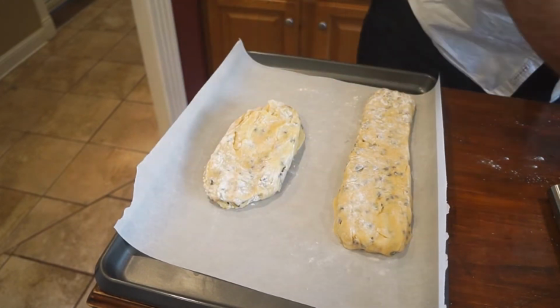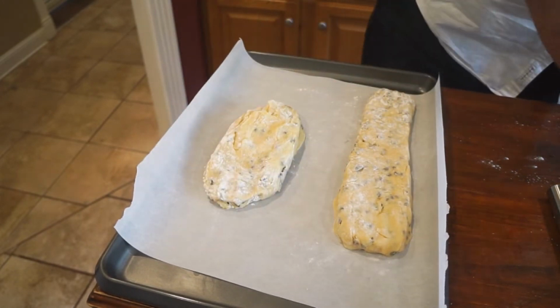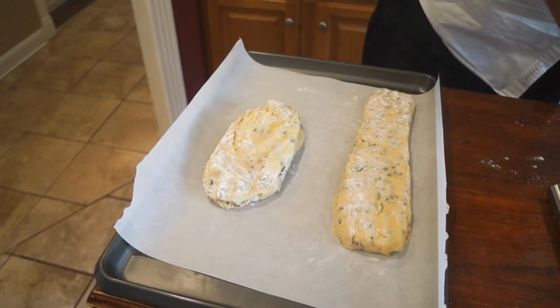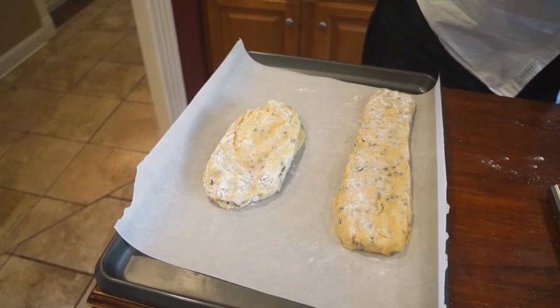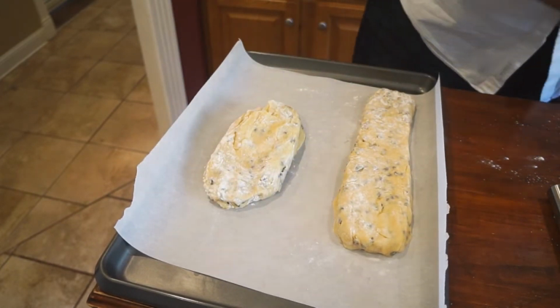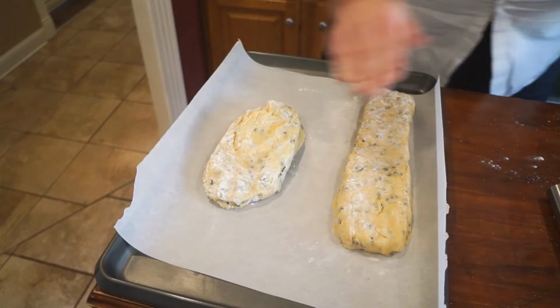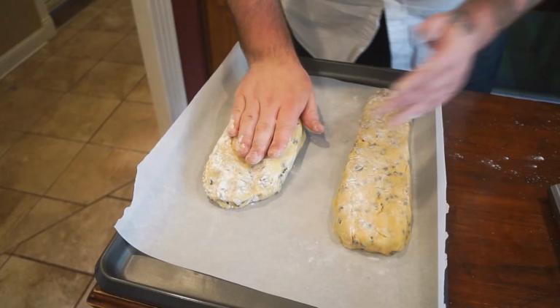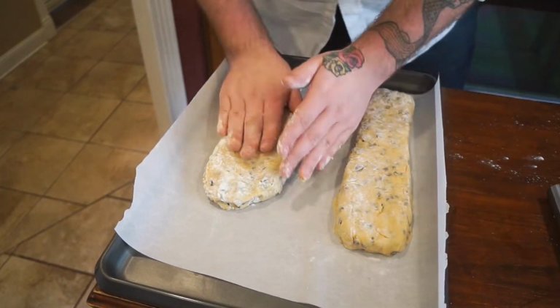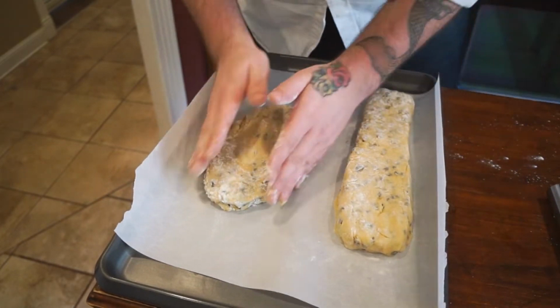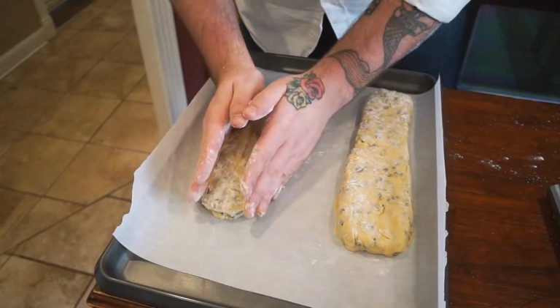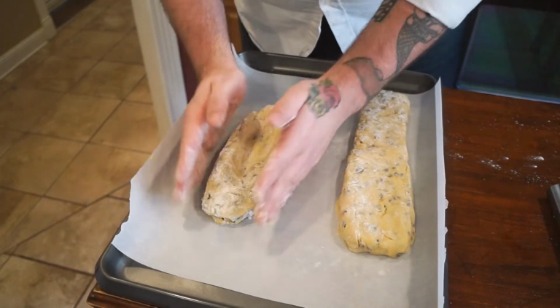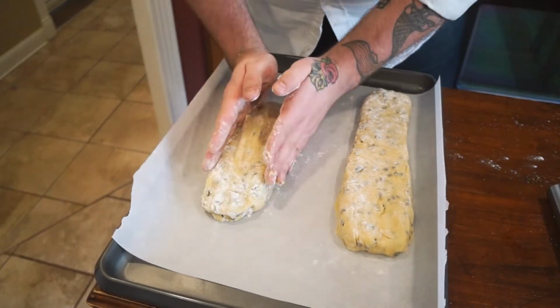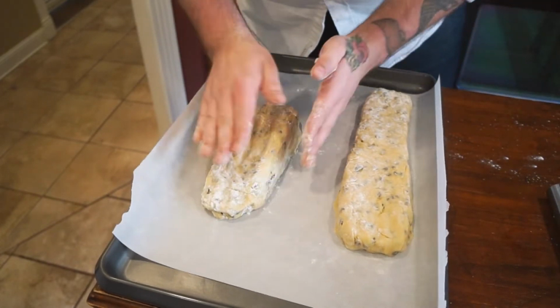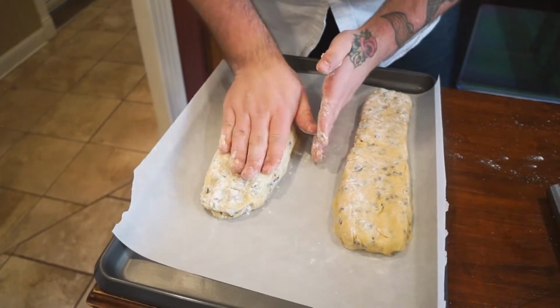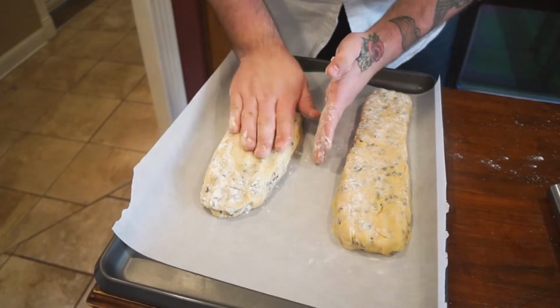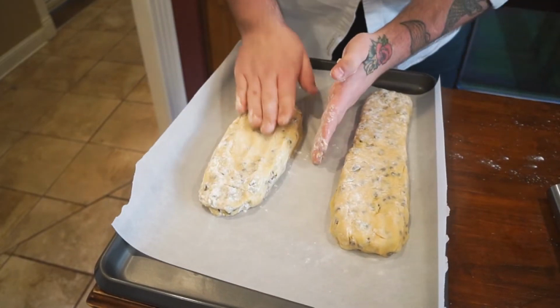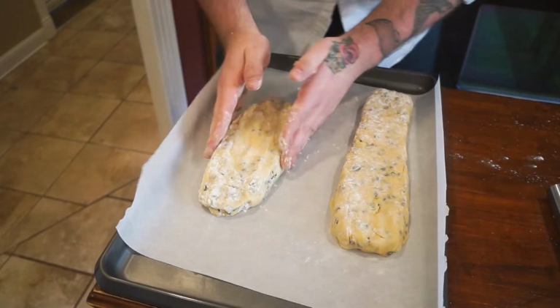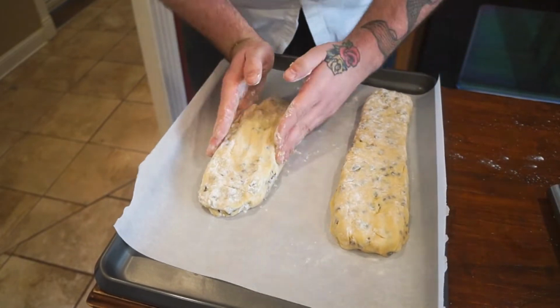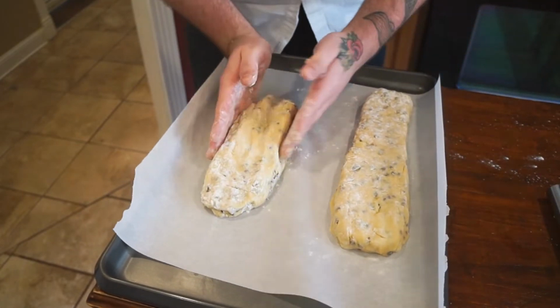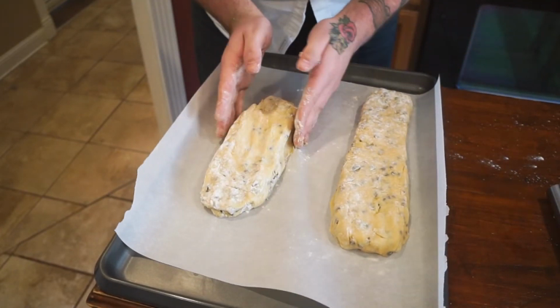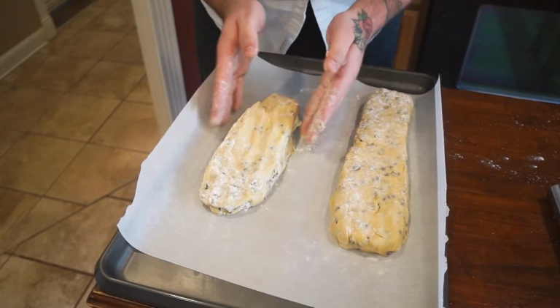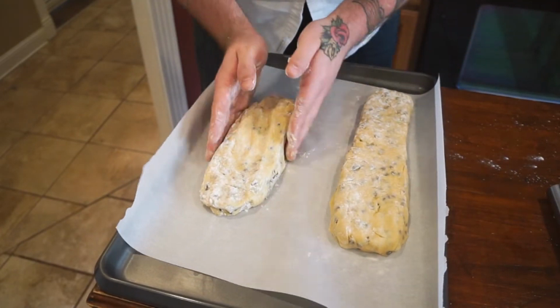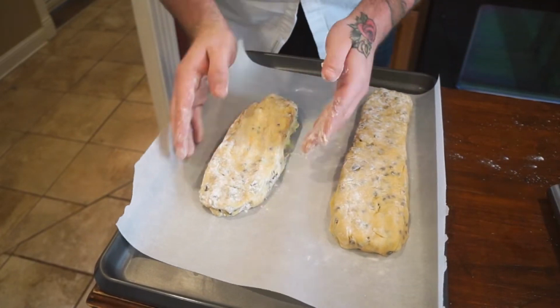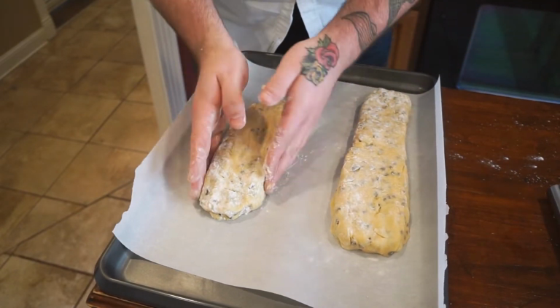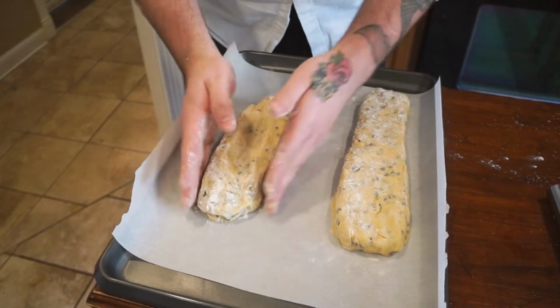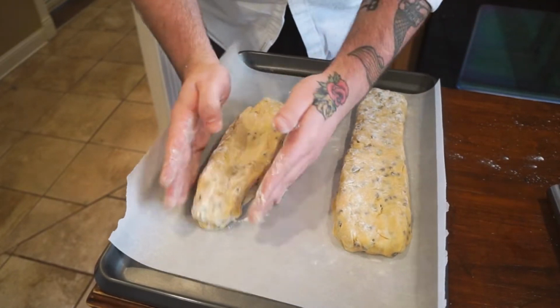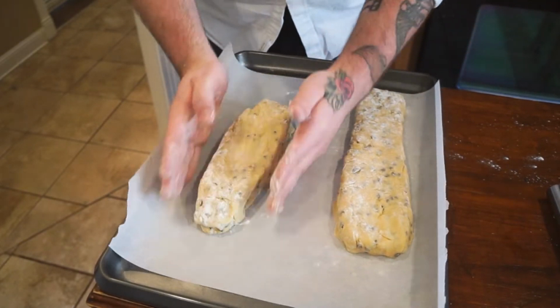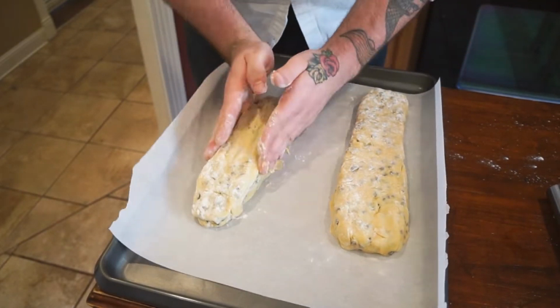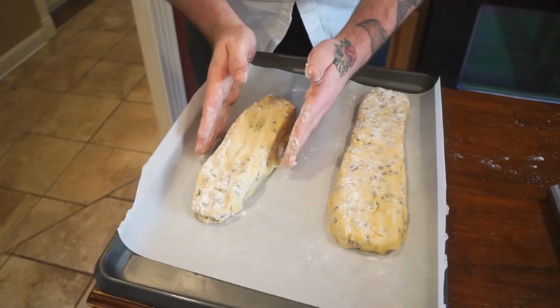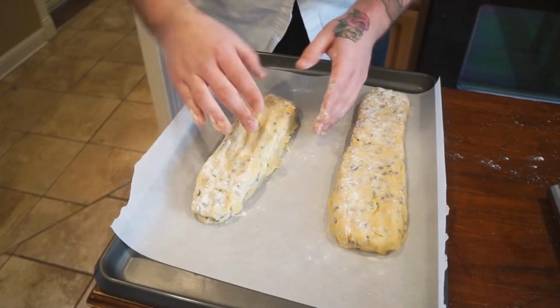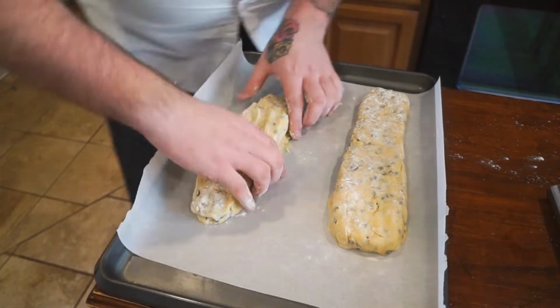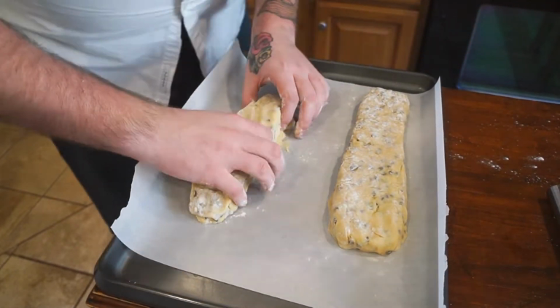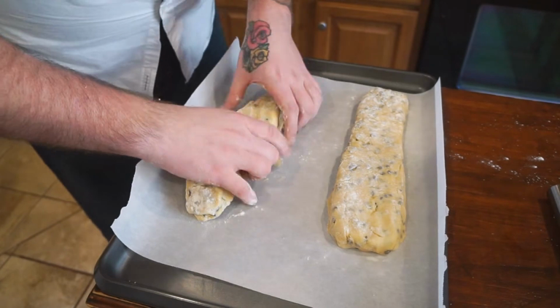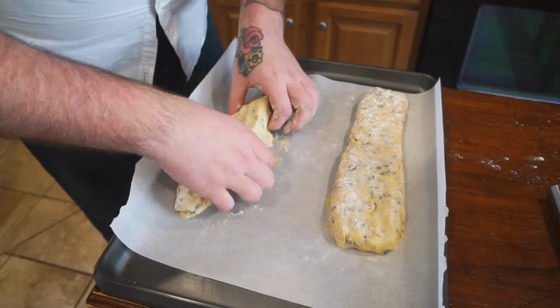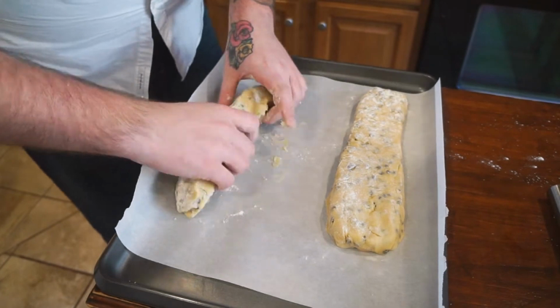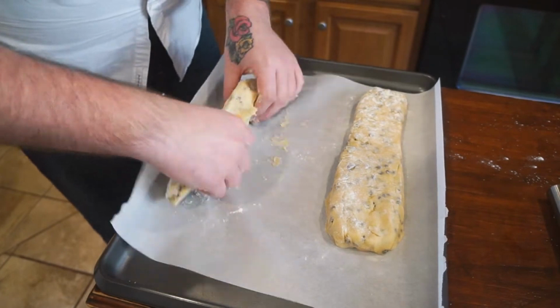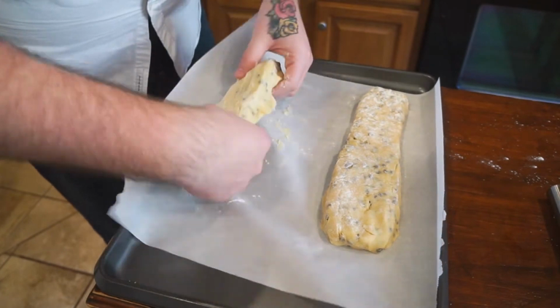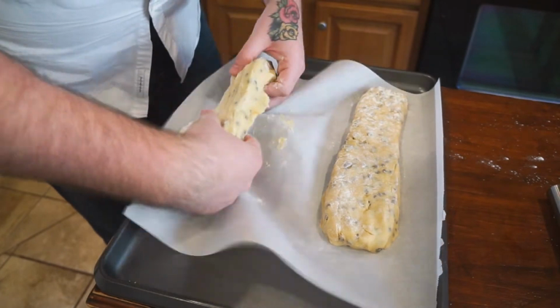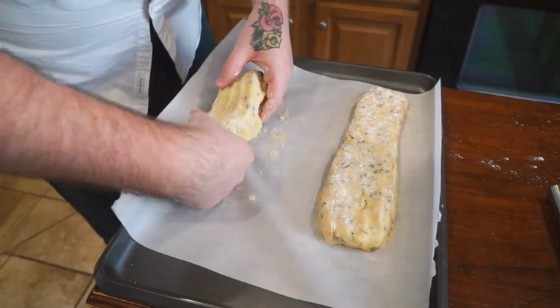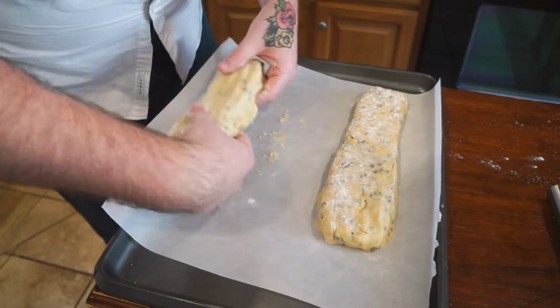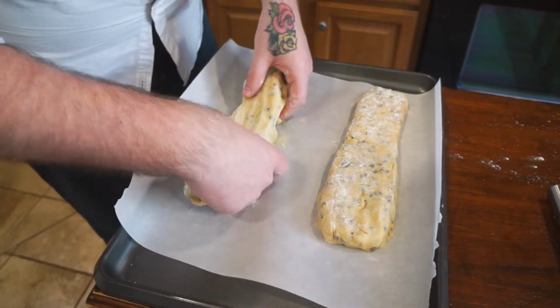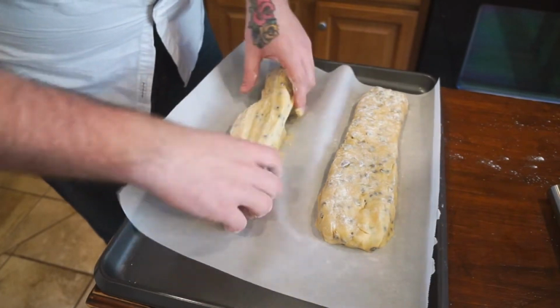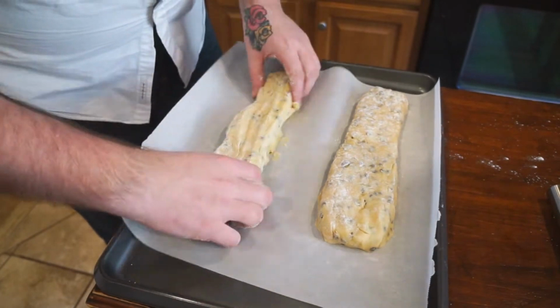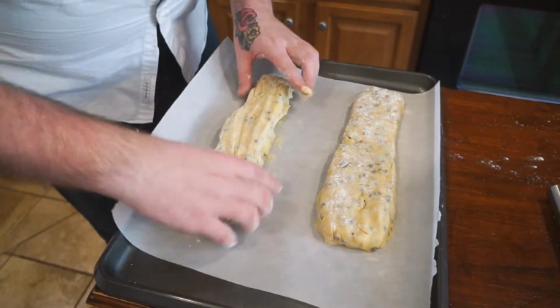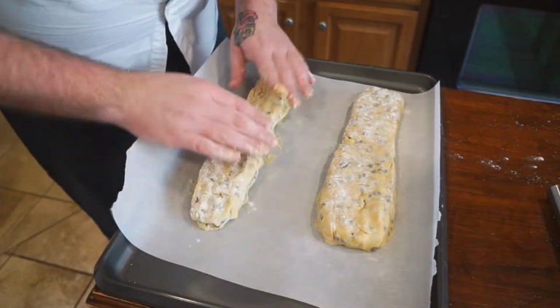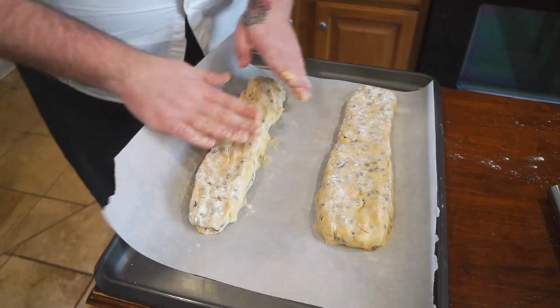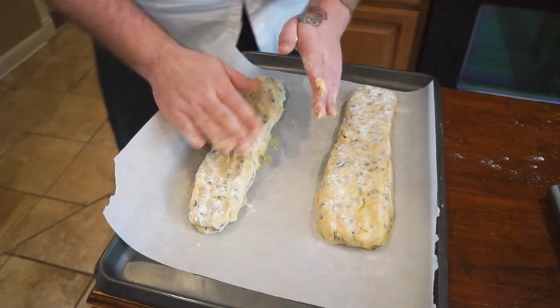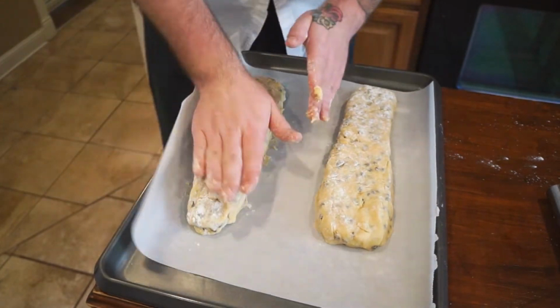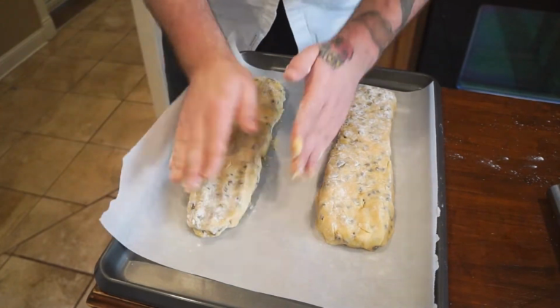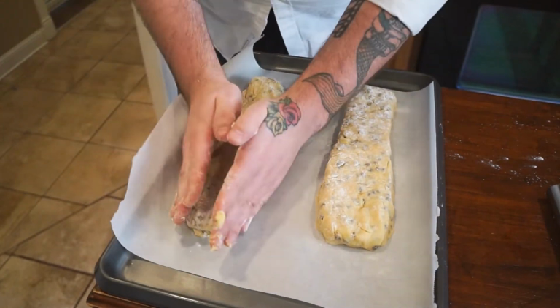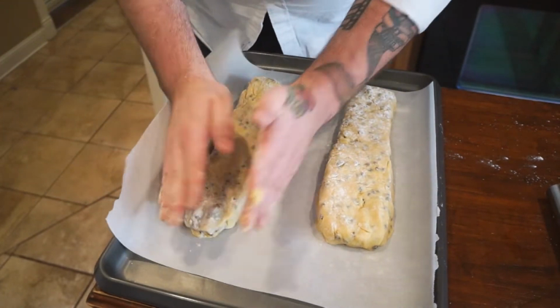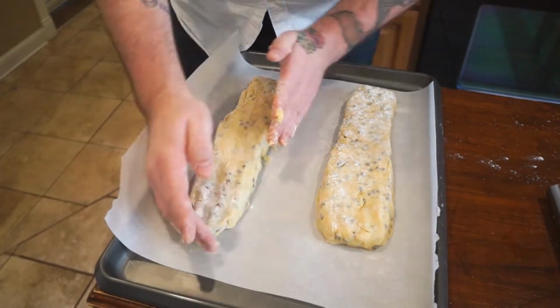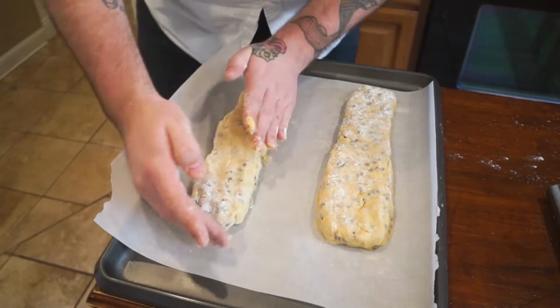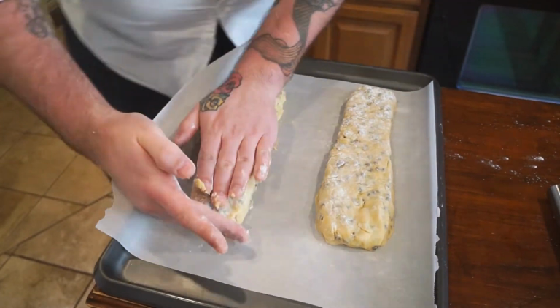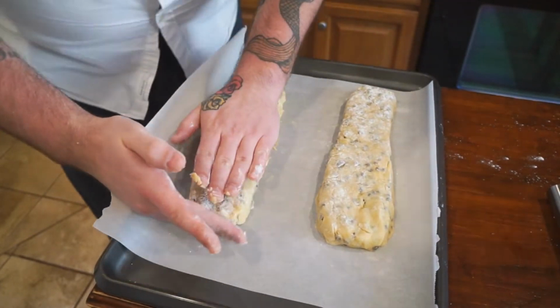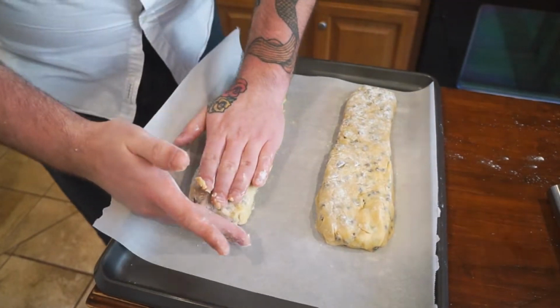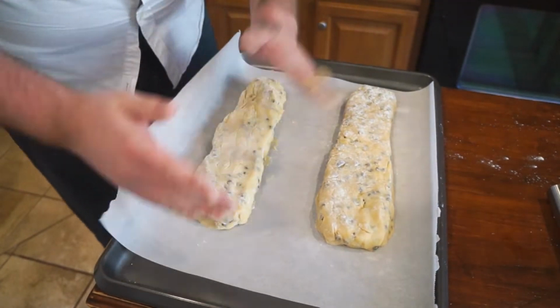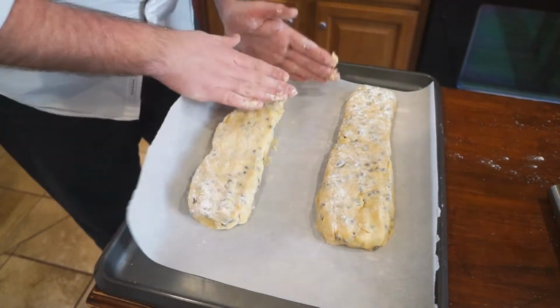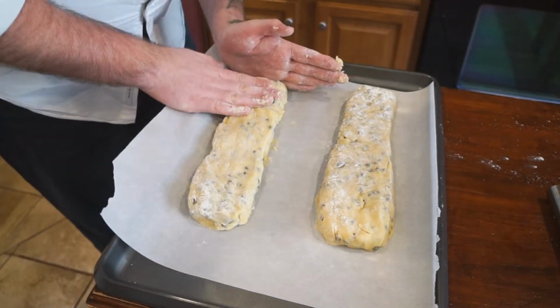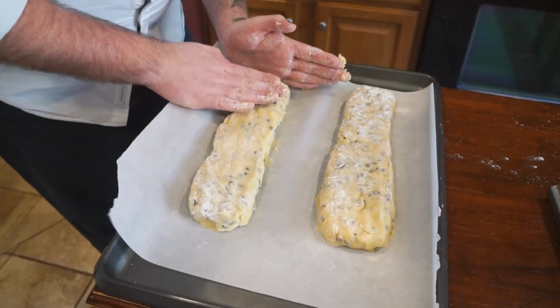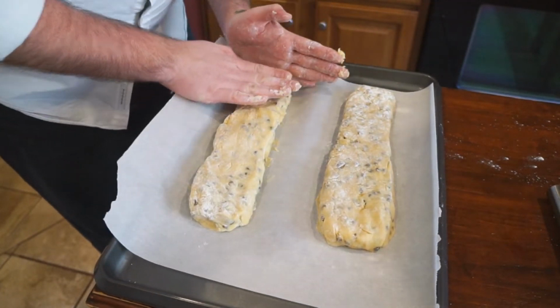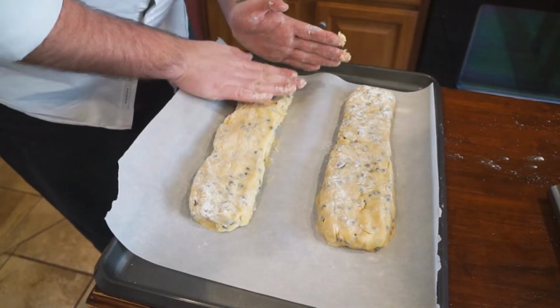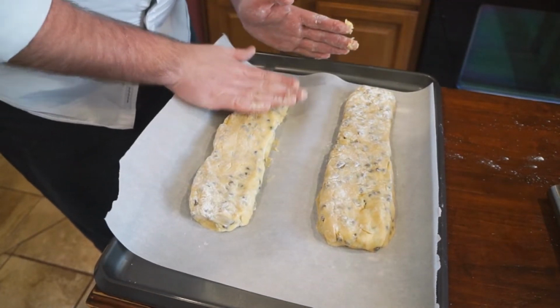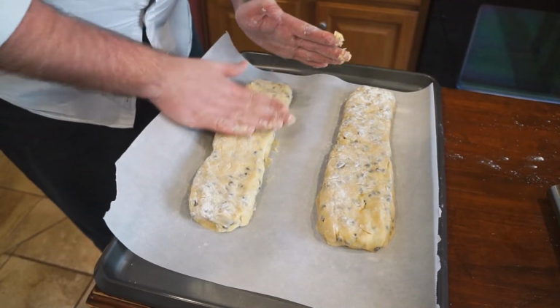Now we're going to go ahead and place these on our parchment-lined baking tray and put these in the oven for 30 minutes.